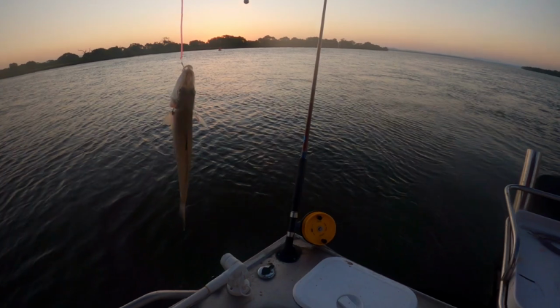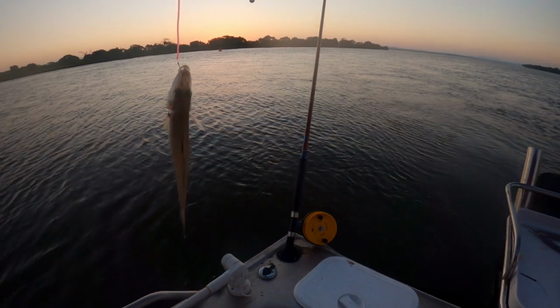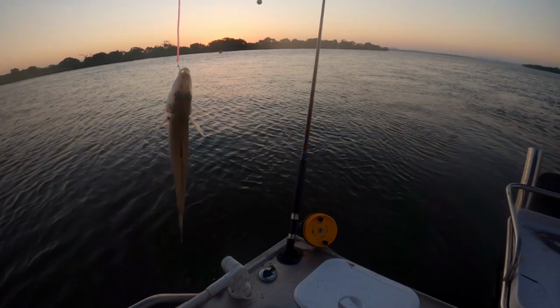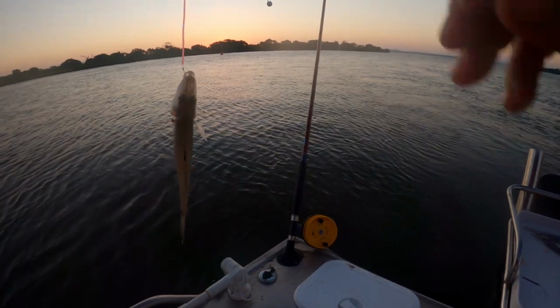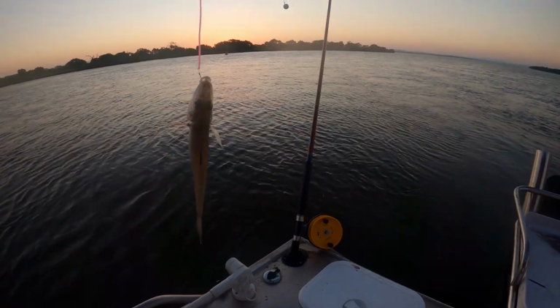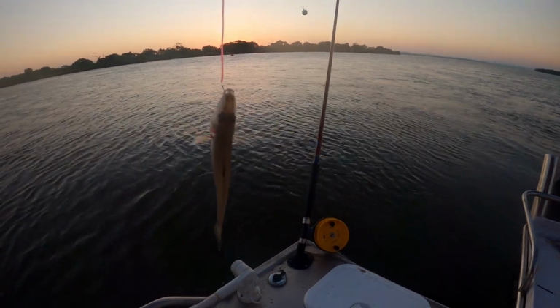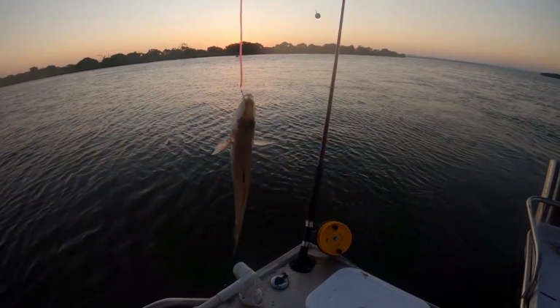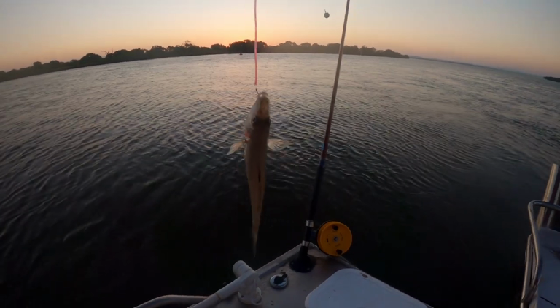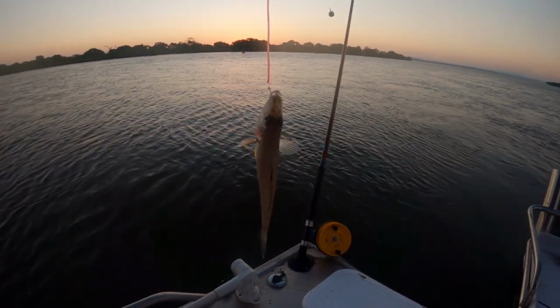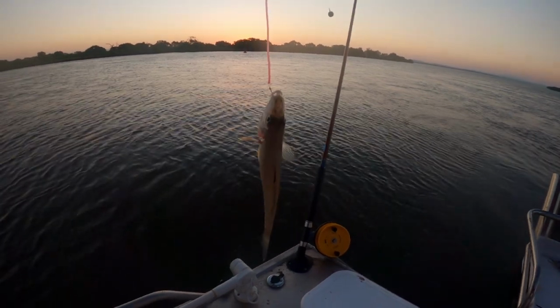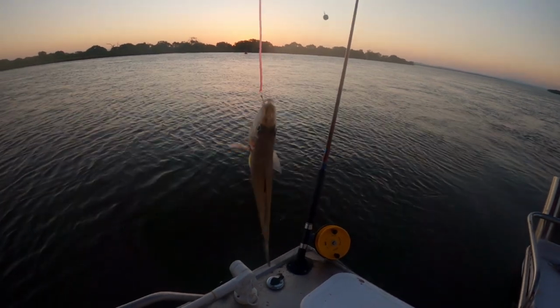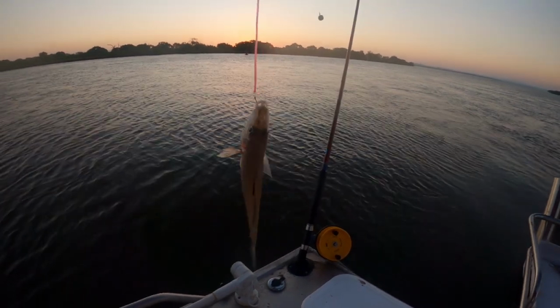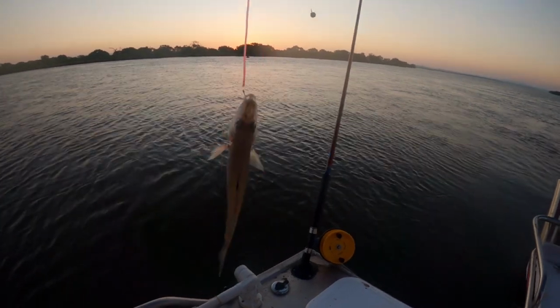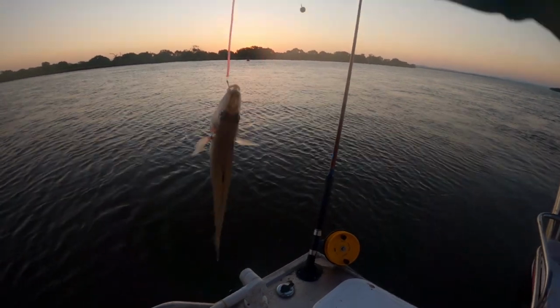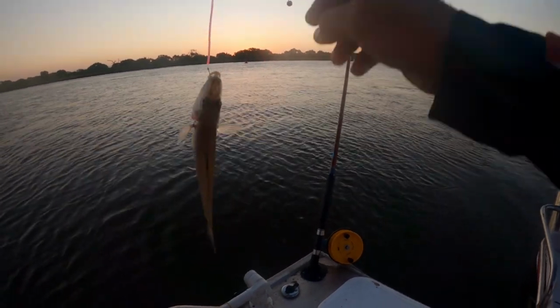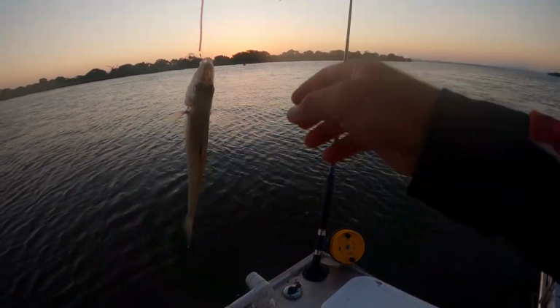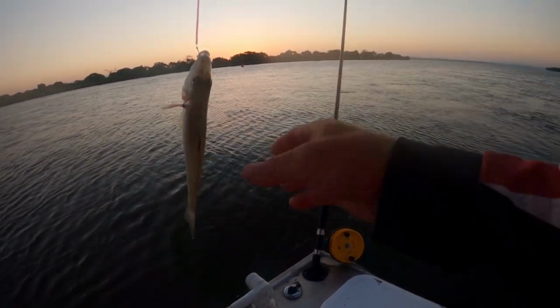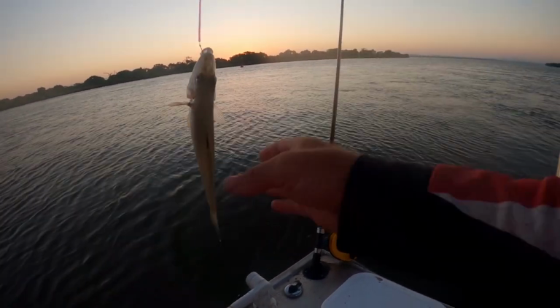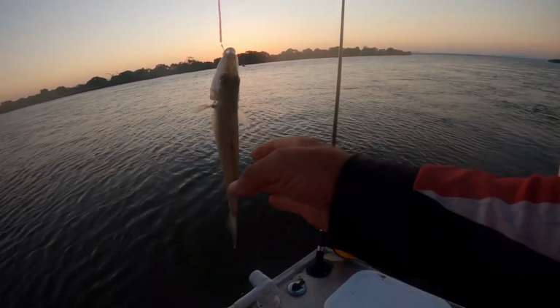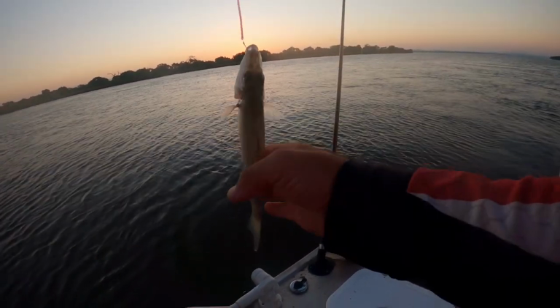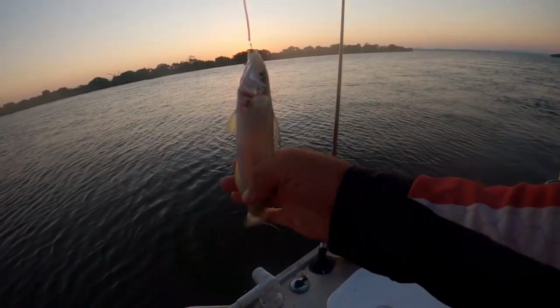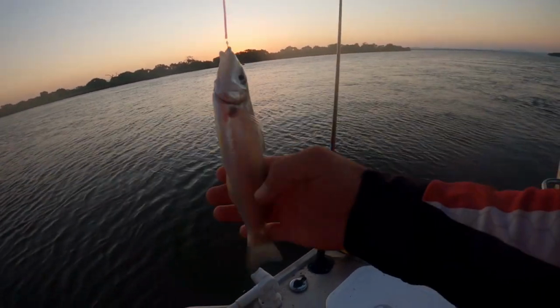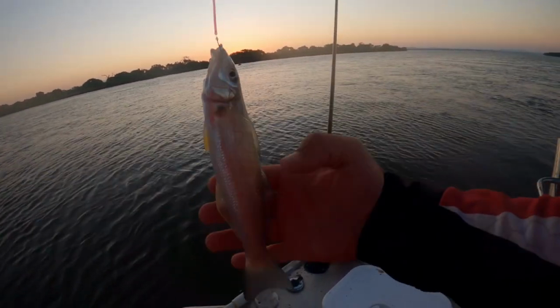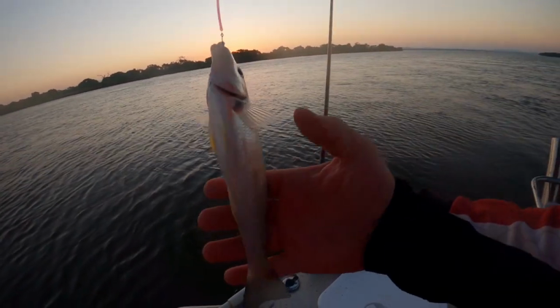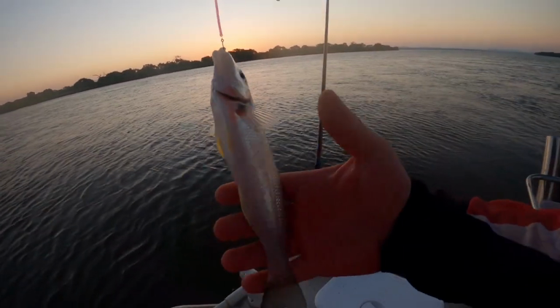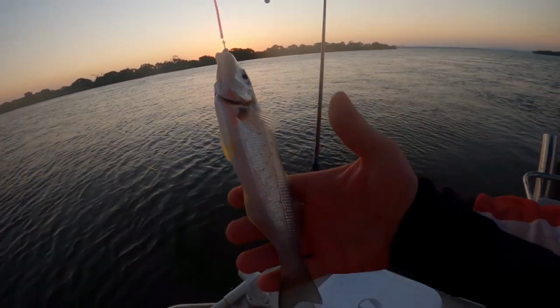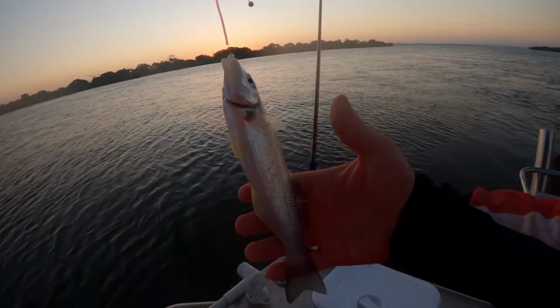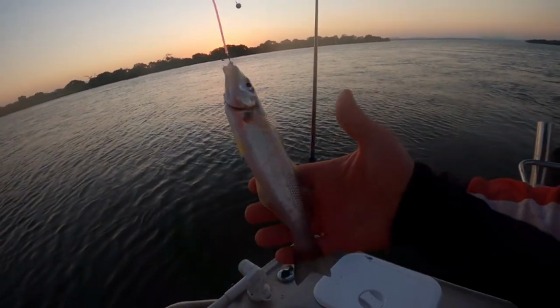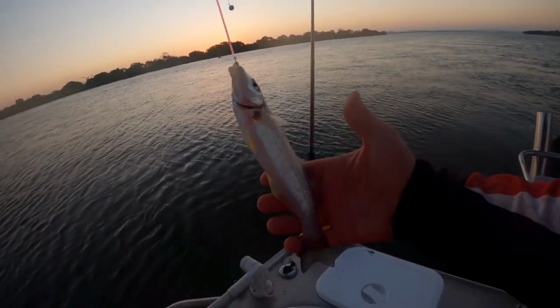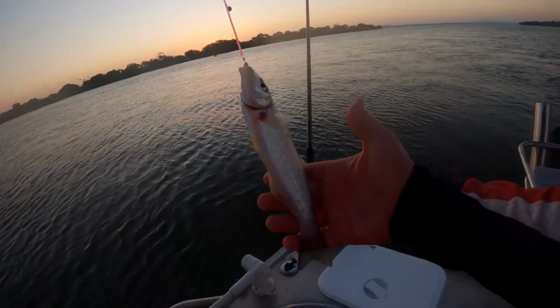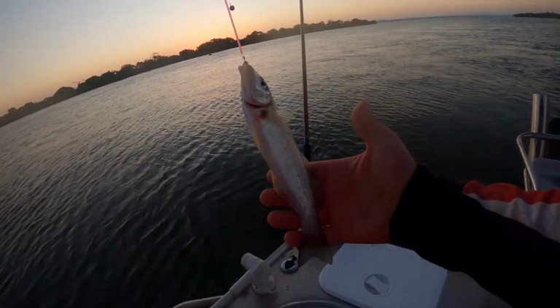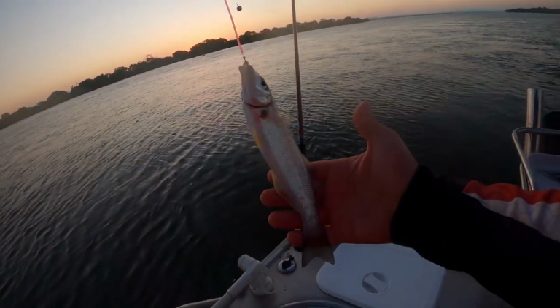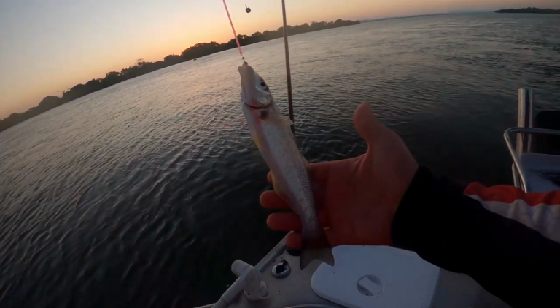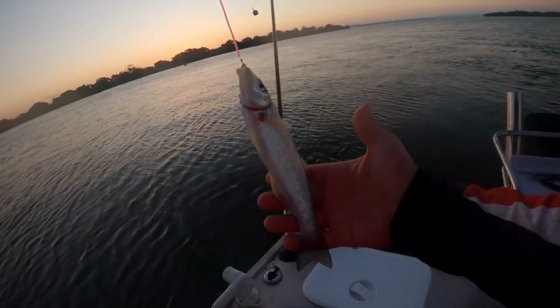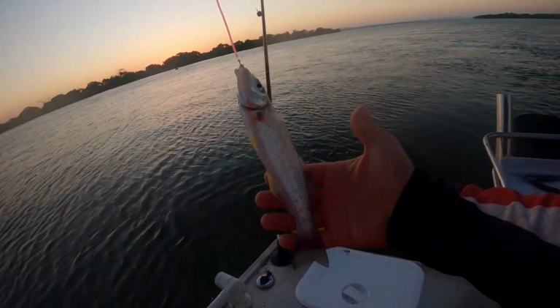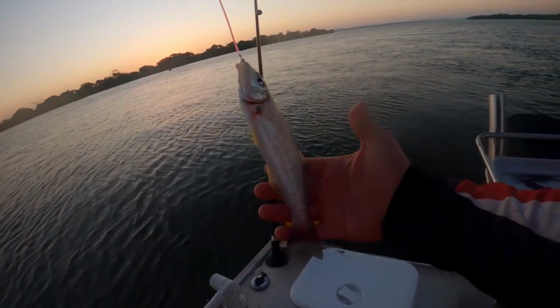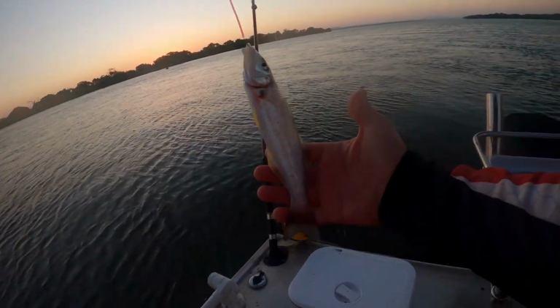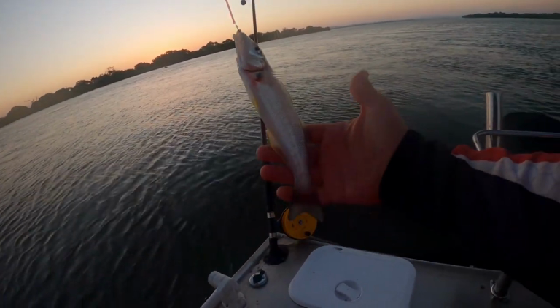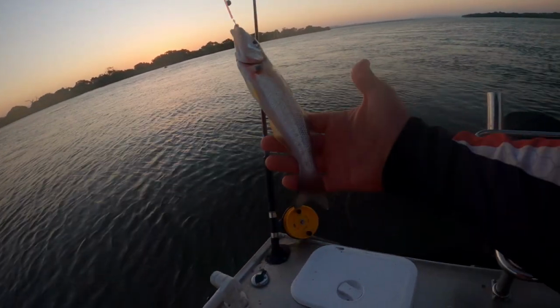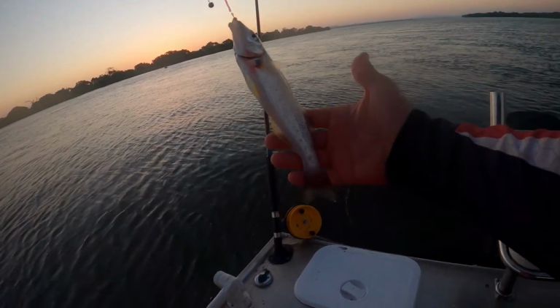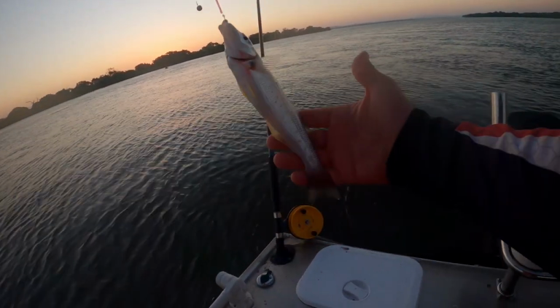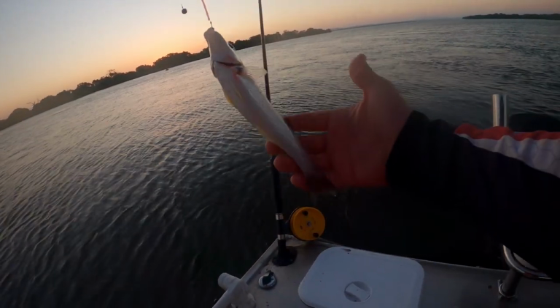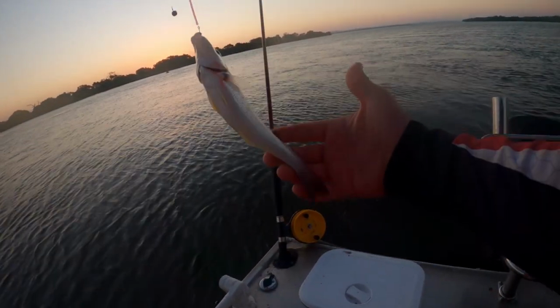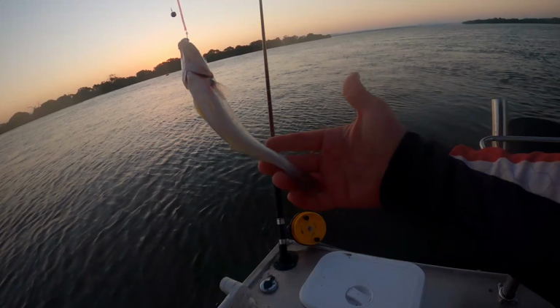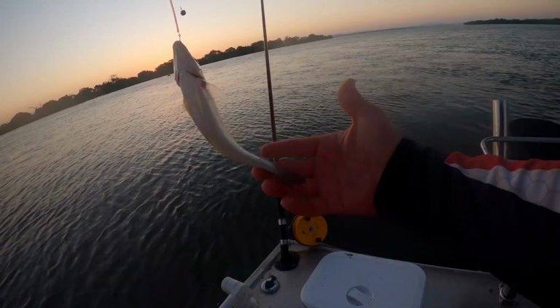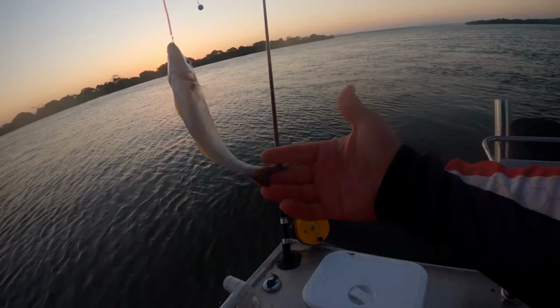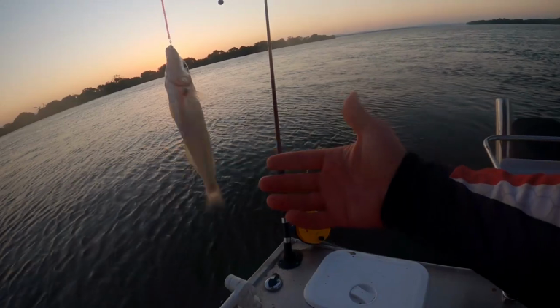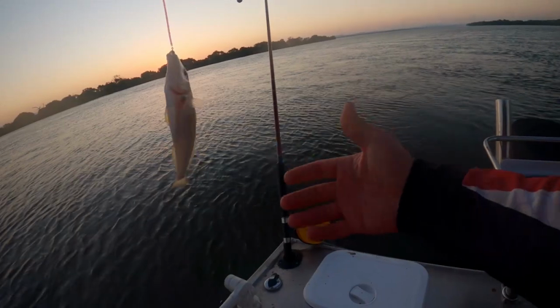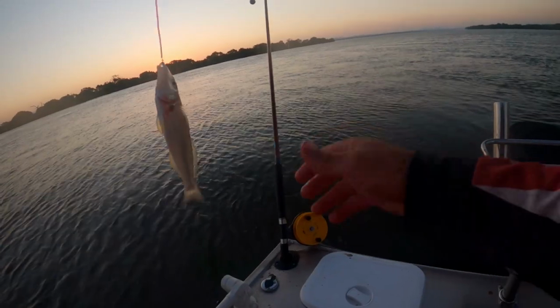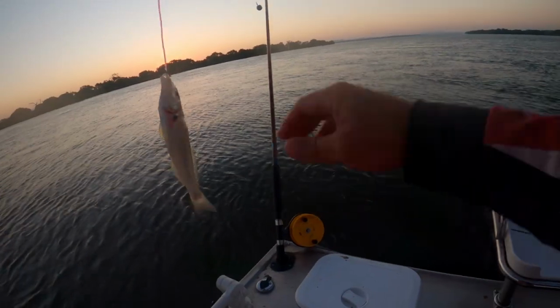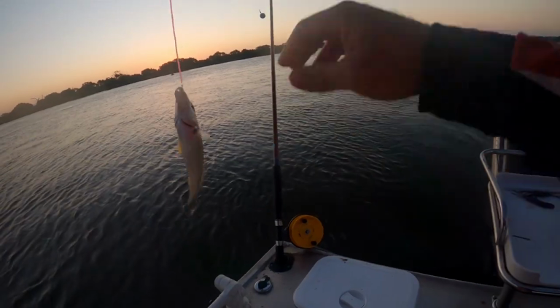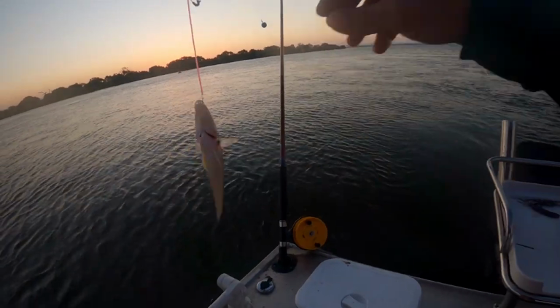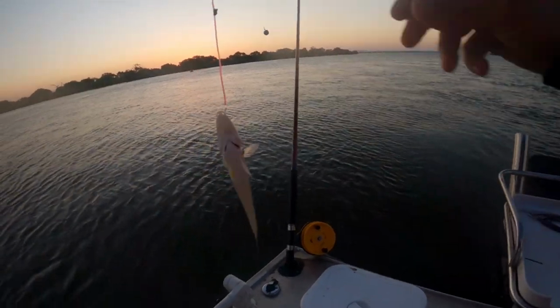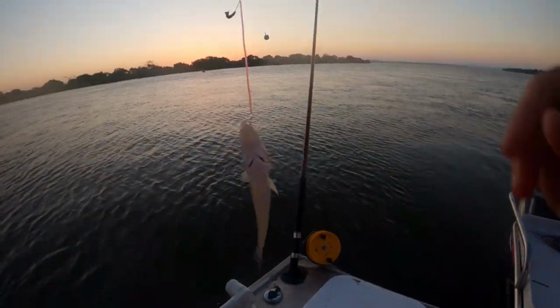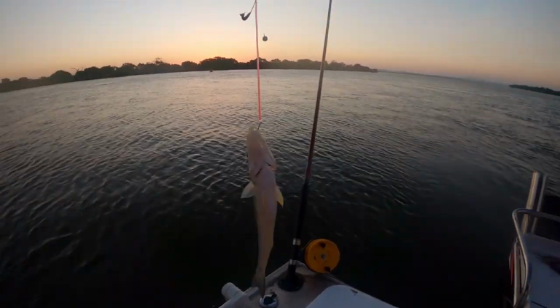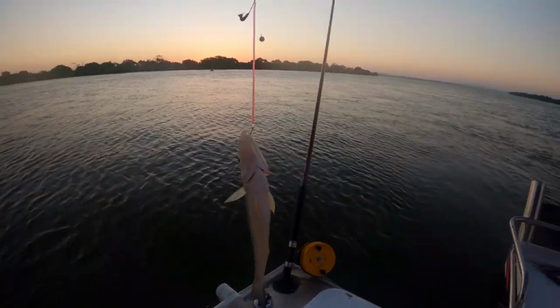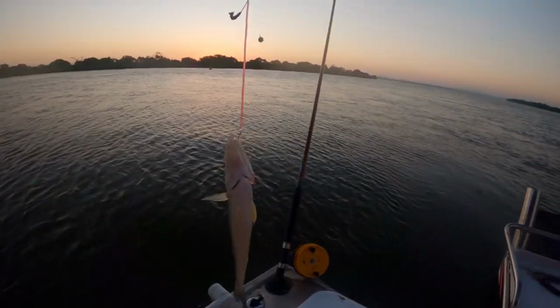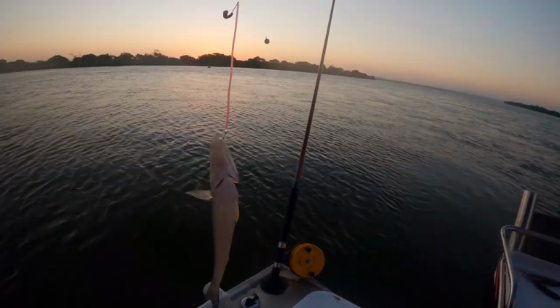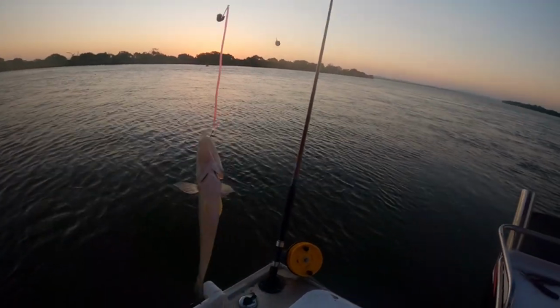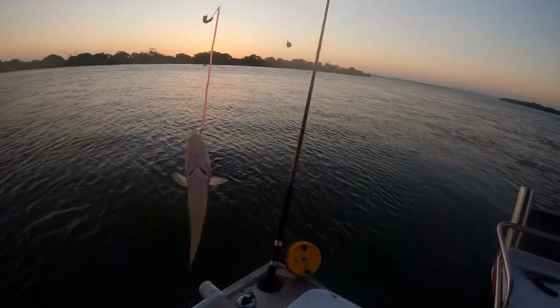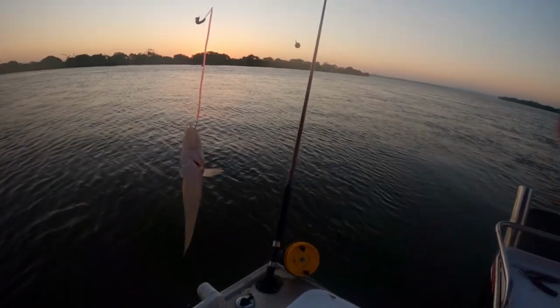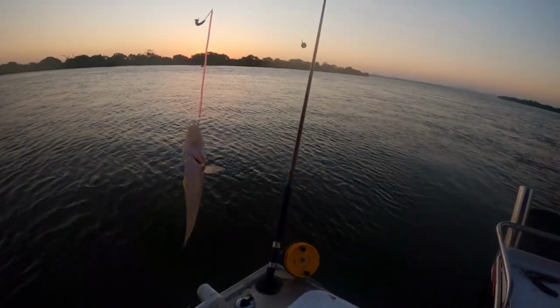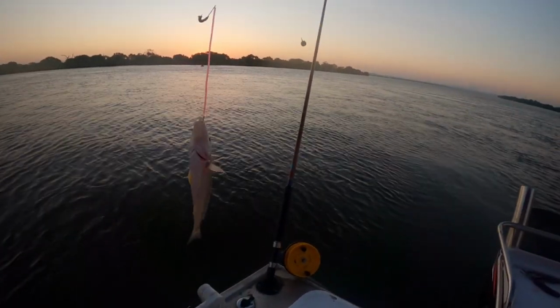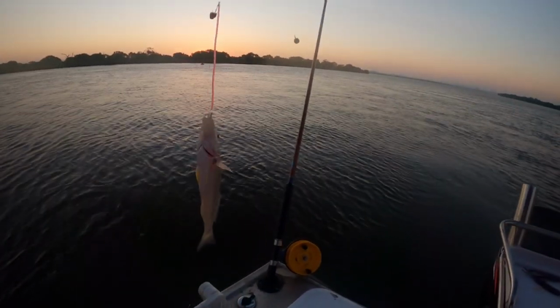First whiting for the afternoon. It's not a bad one. It's not going to be a record breaker though.